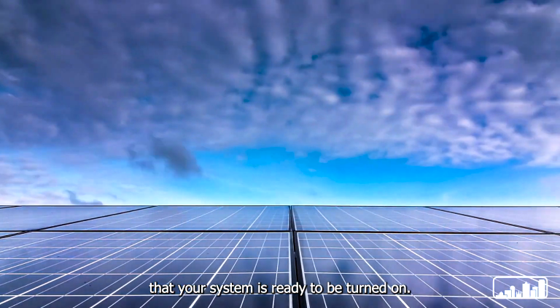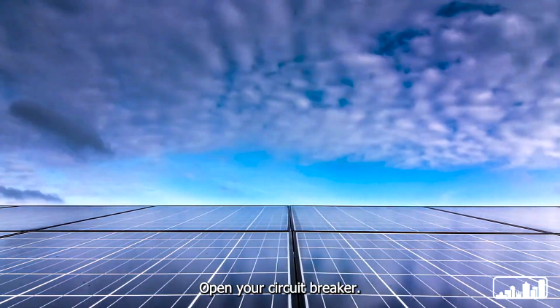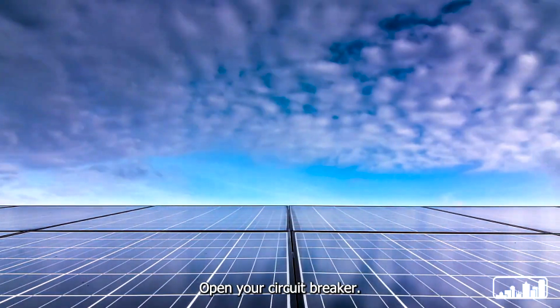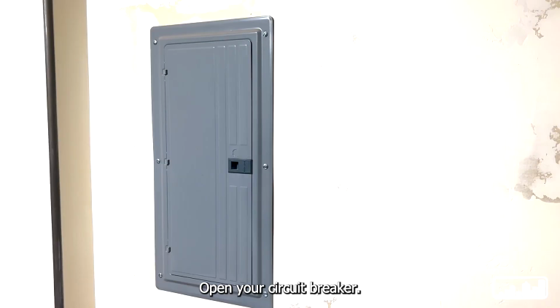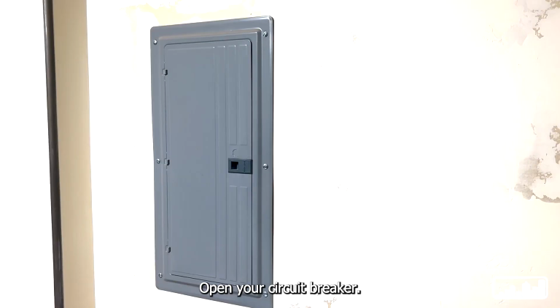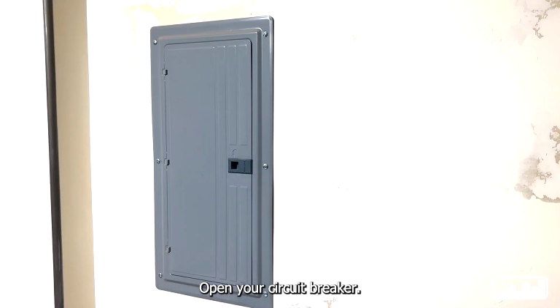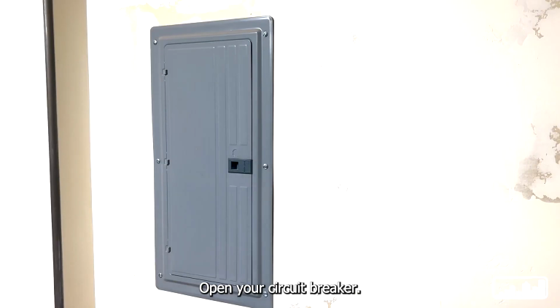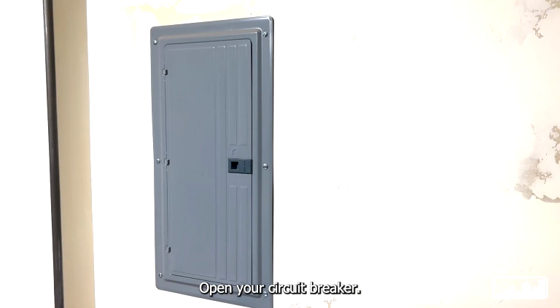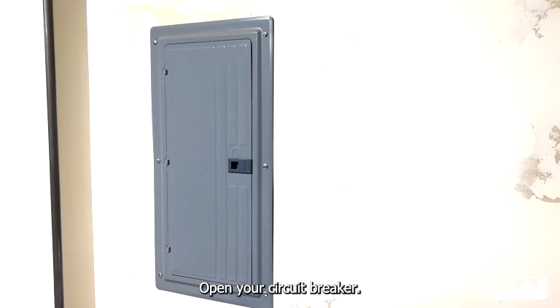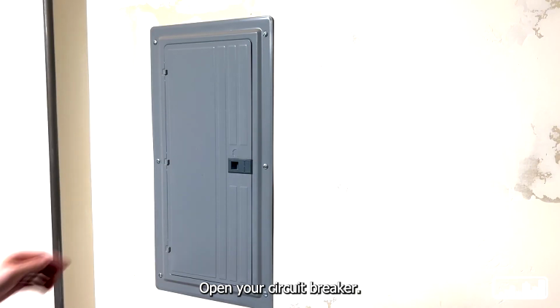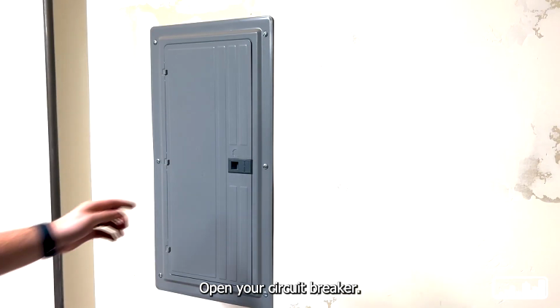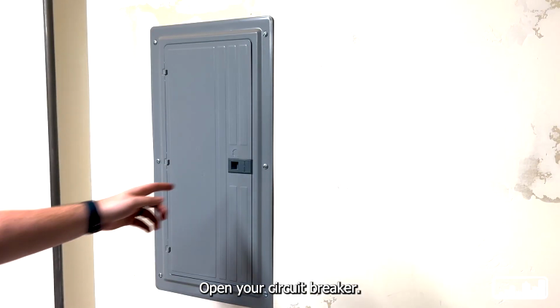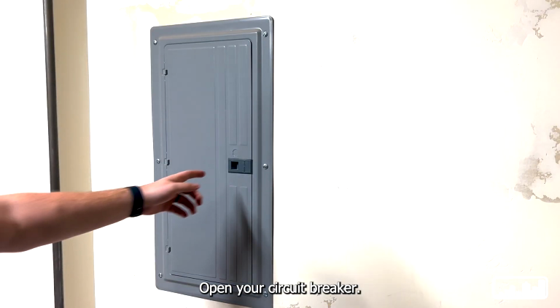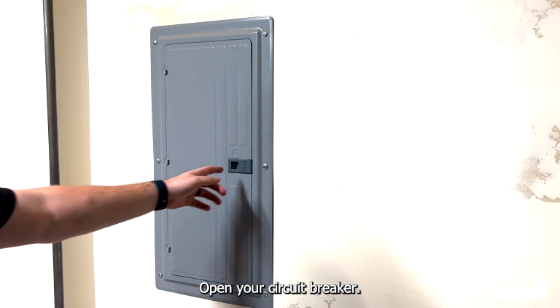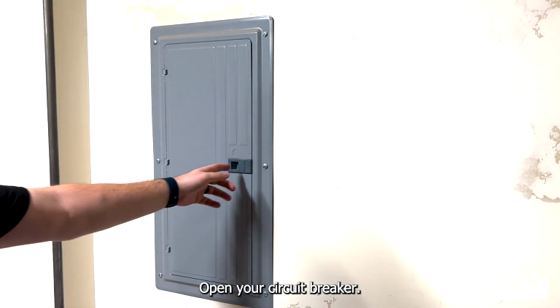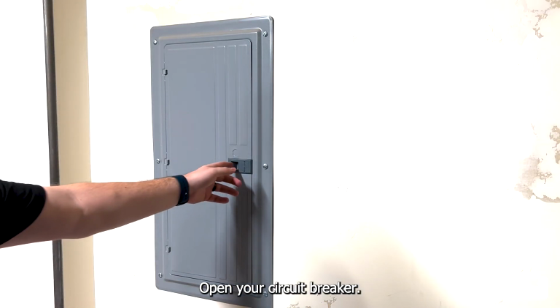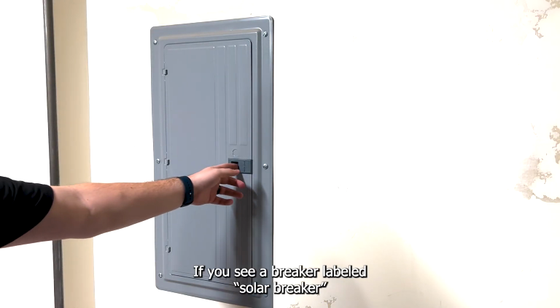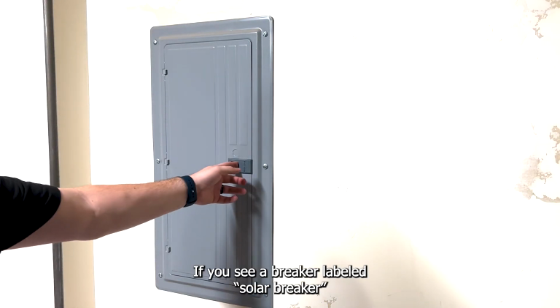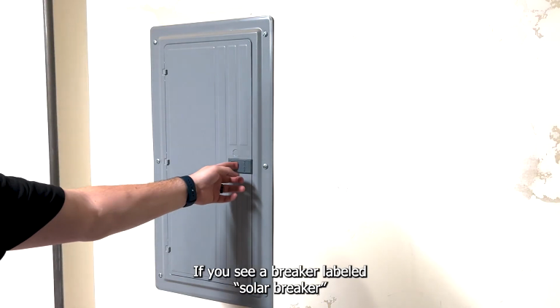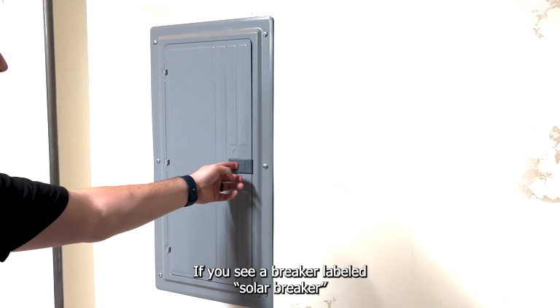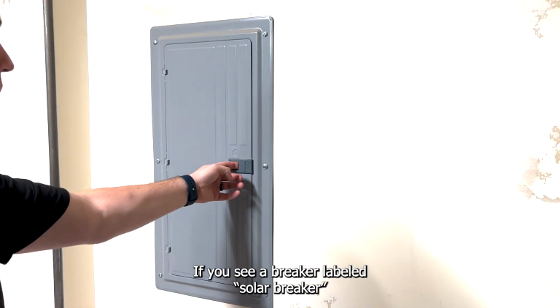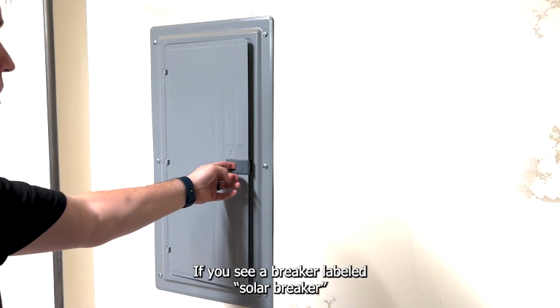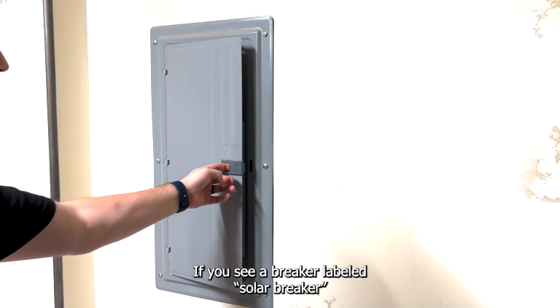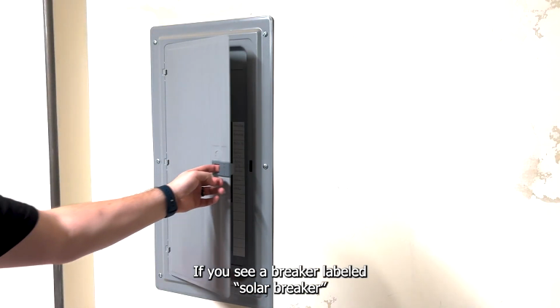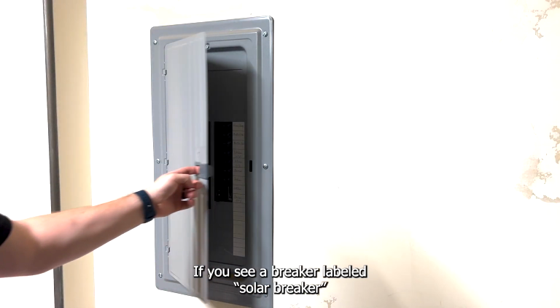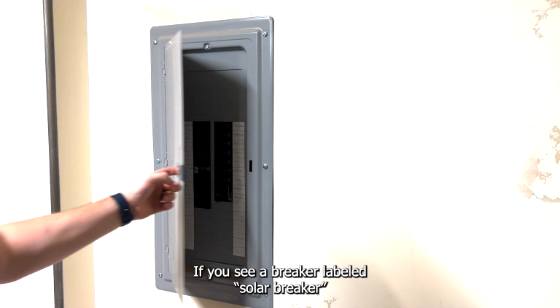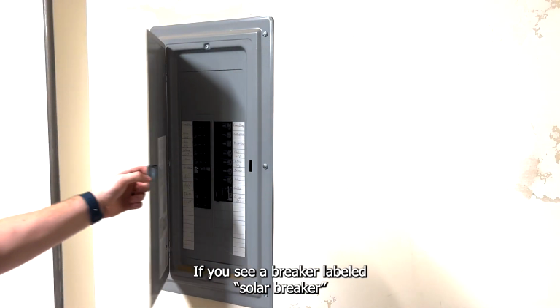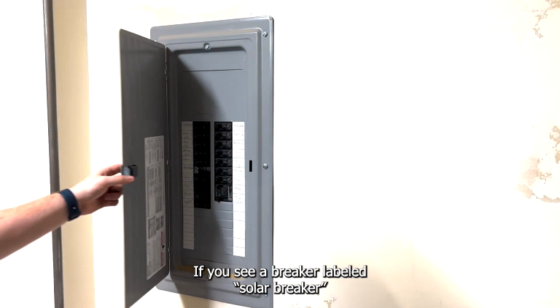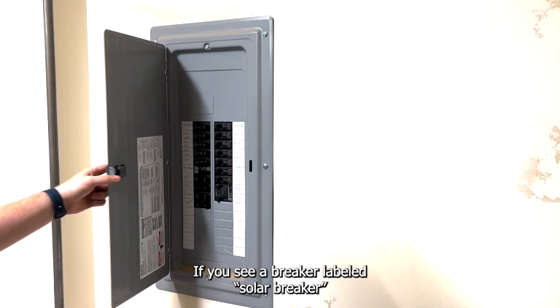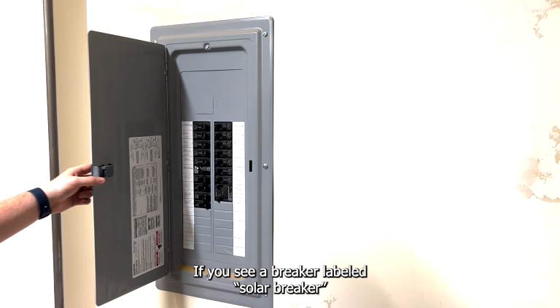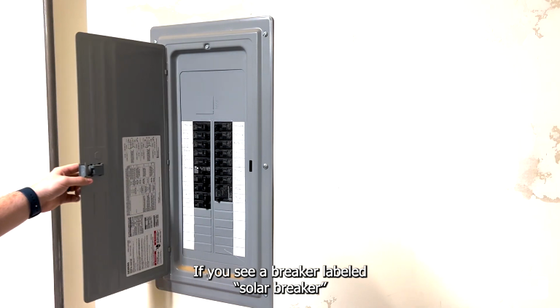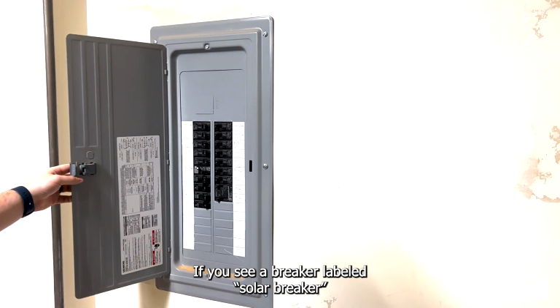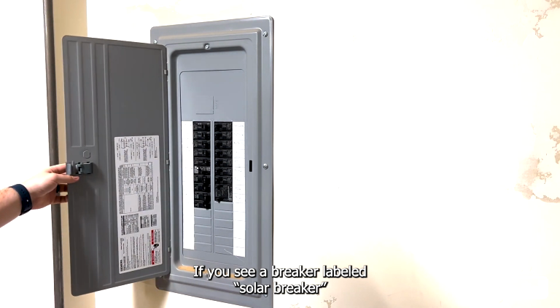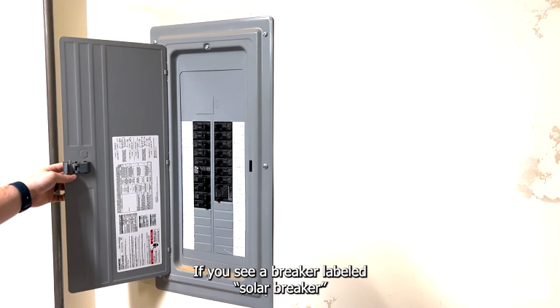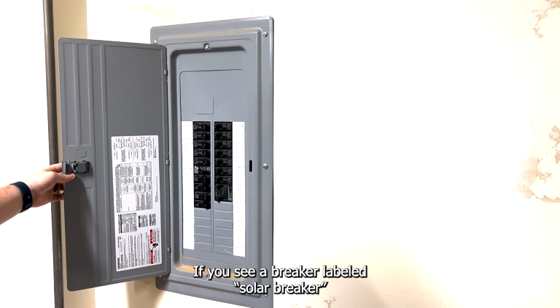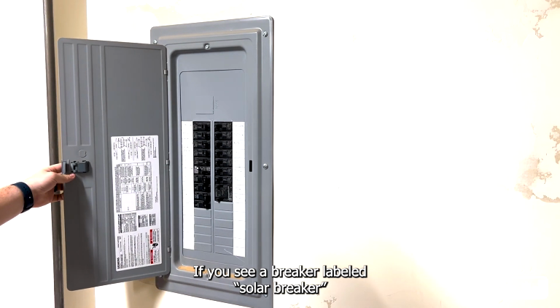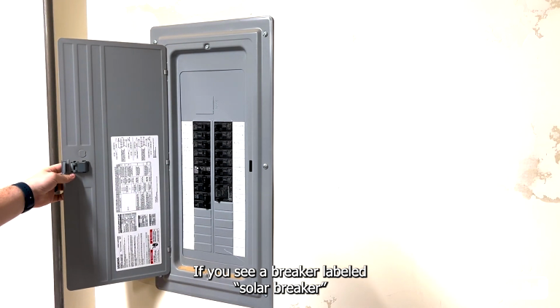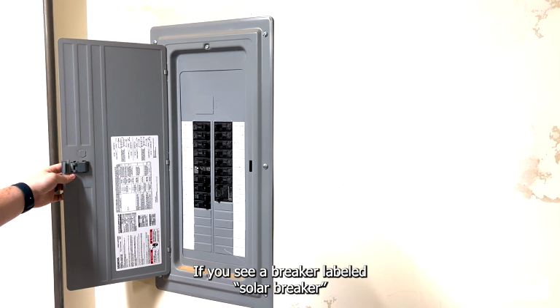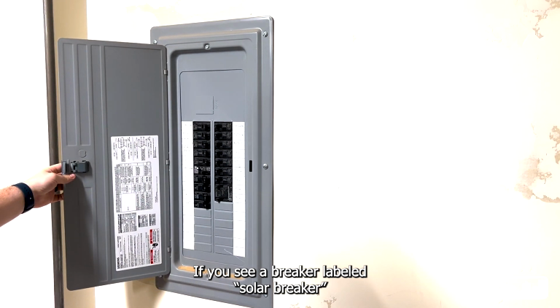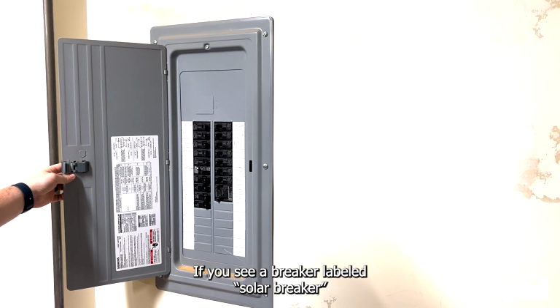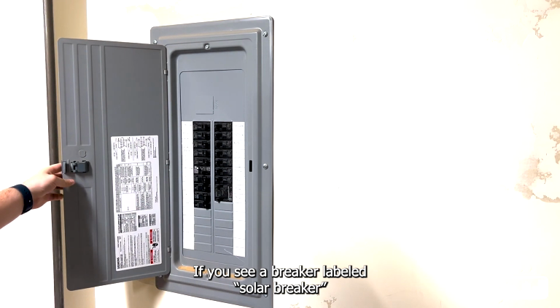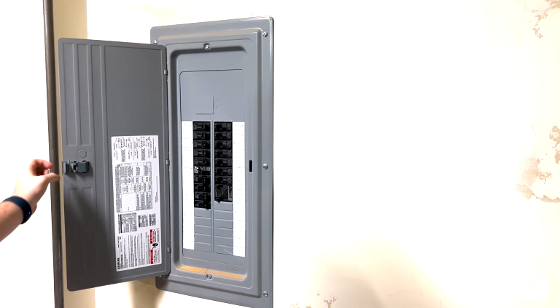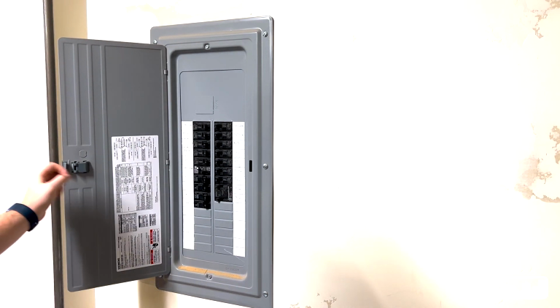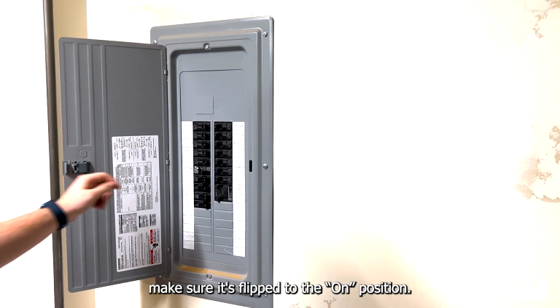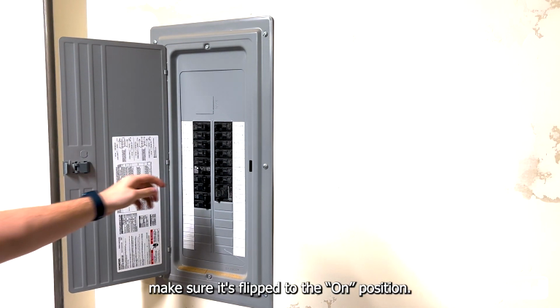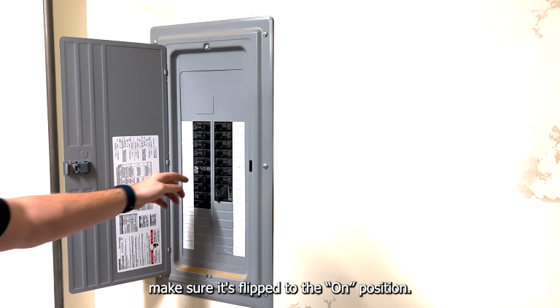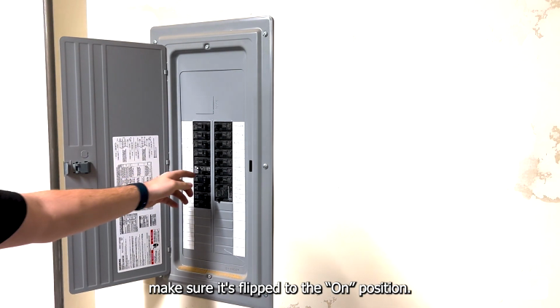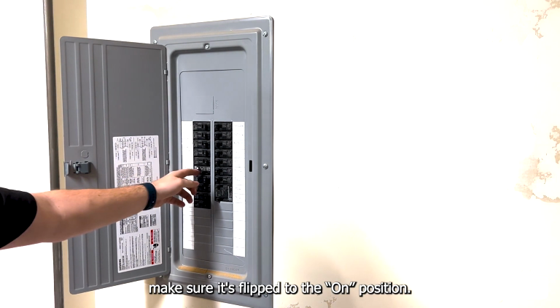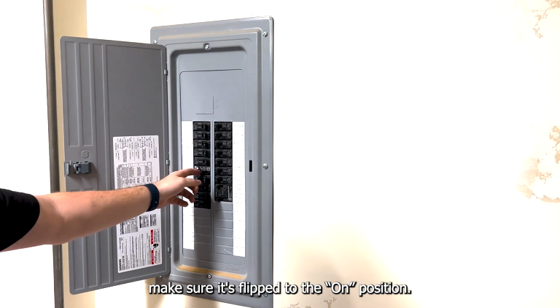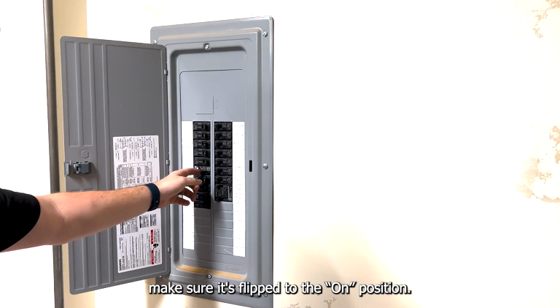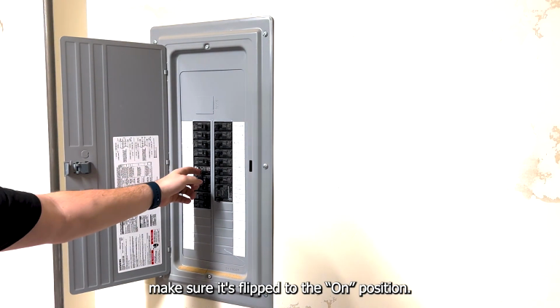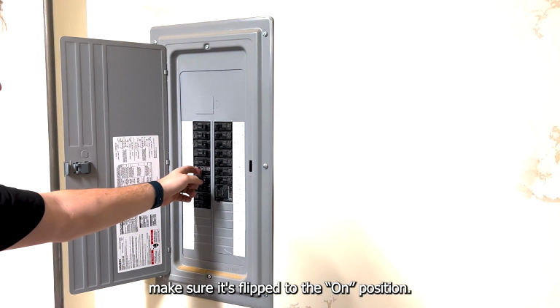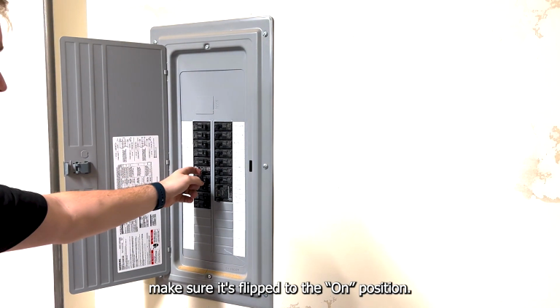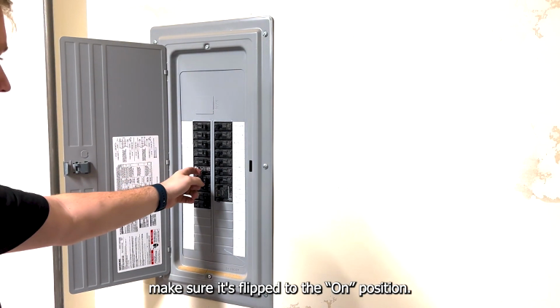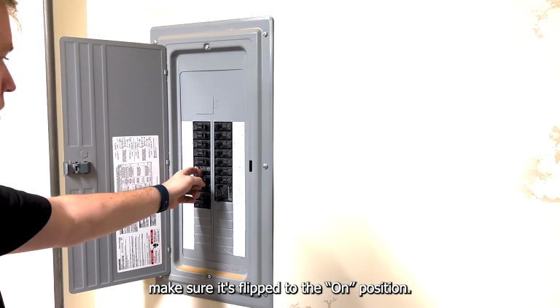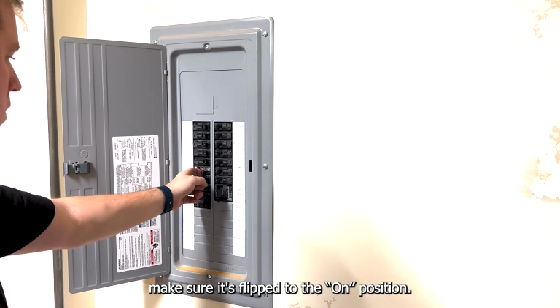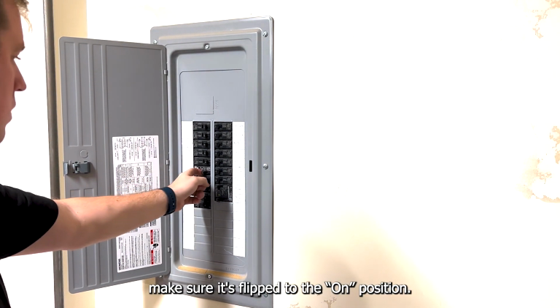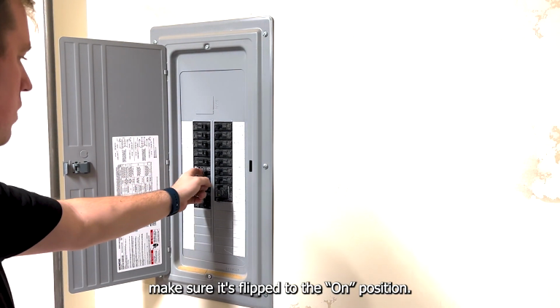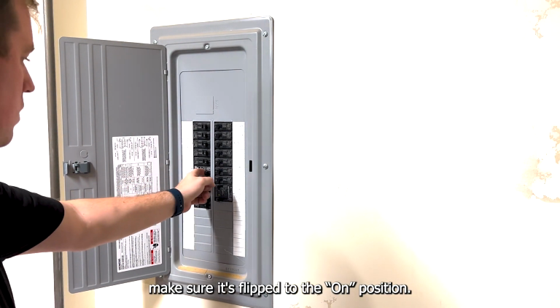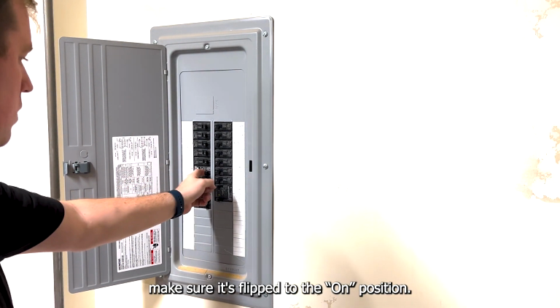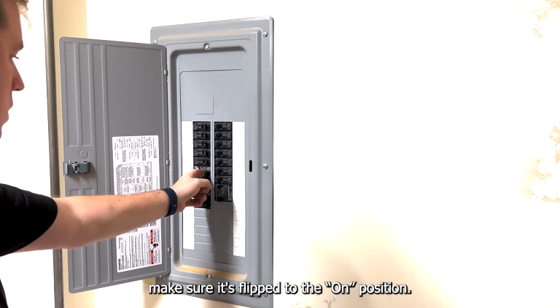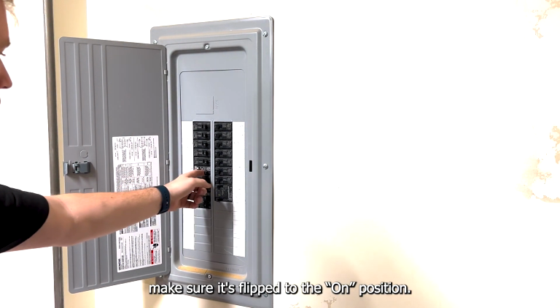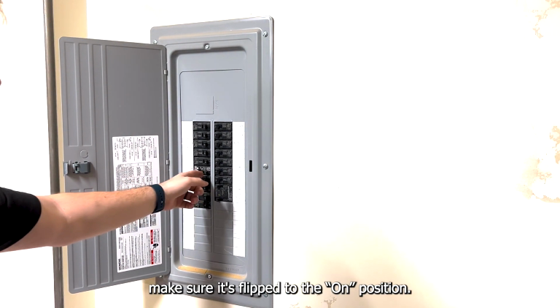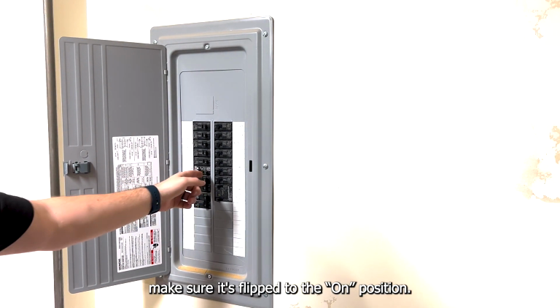Open your circuit breaker. If you see a breaker labeled solar breaker, make sure it is flipped to the on position.